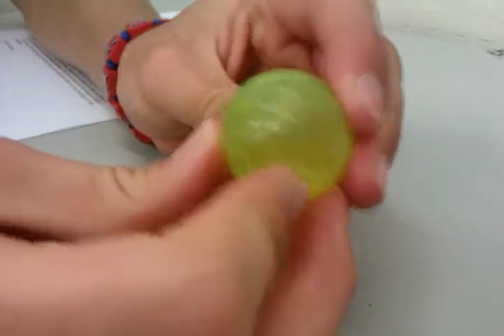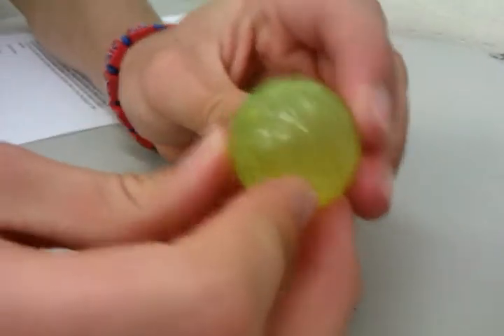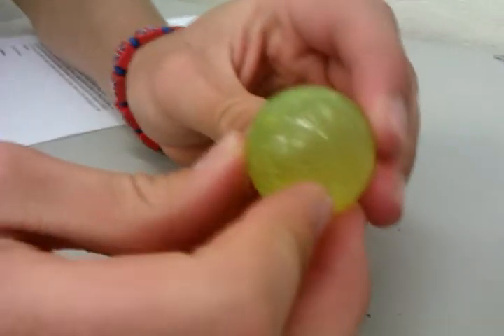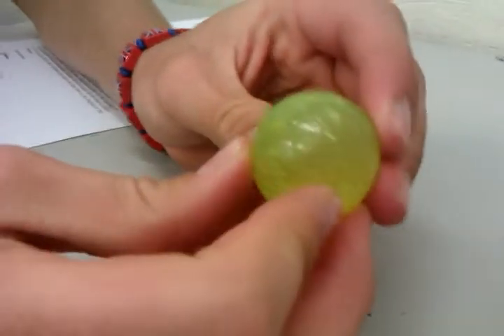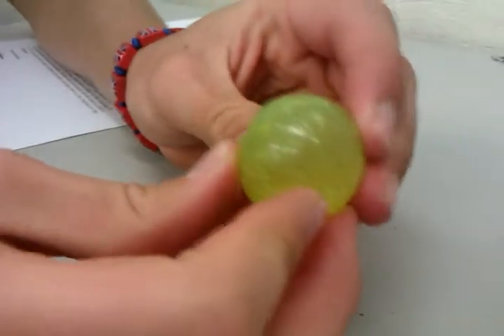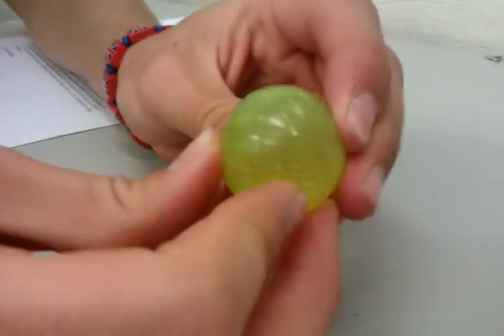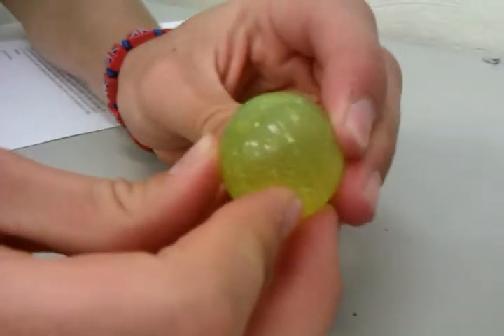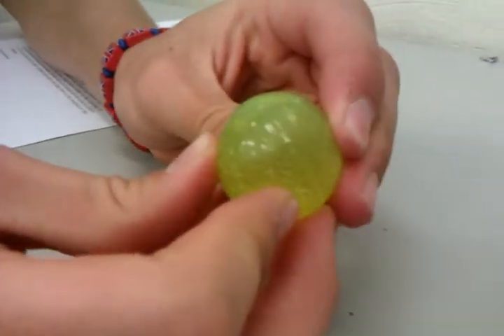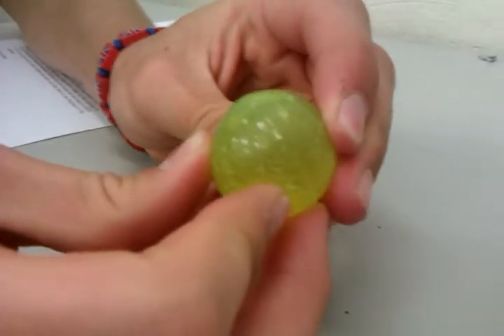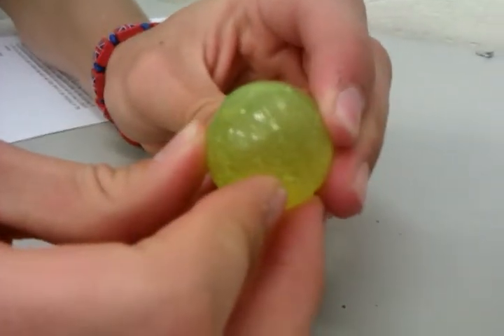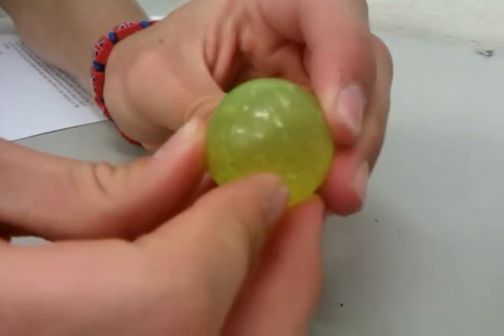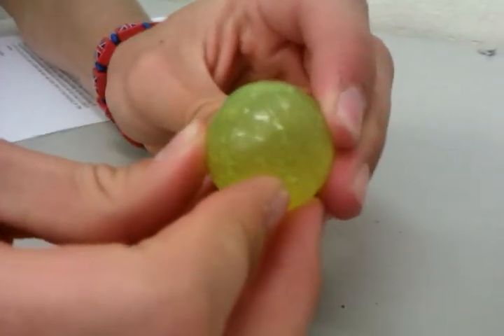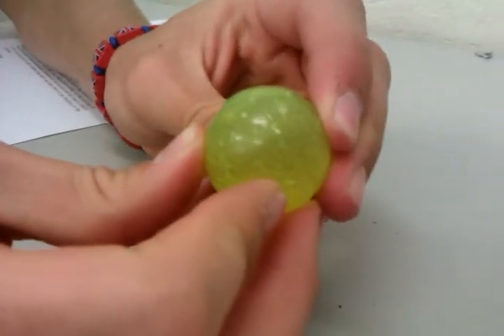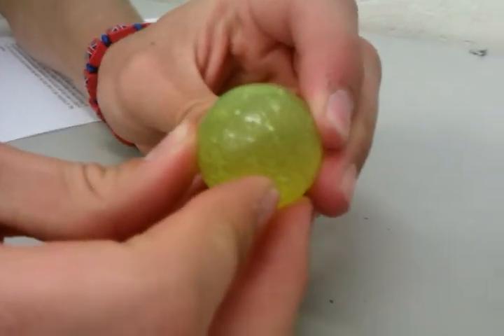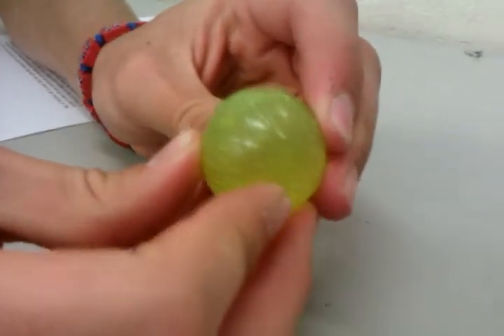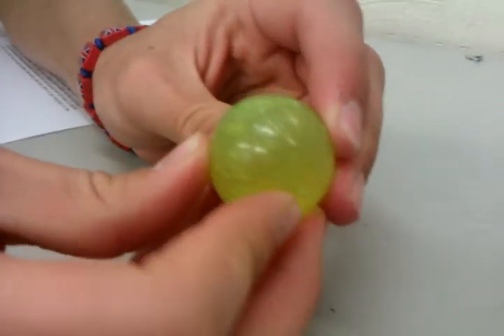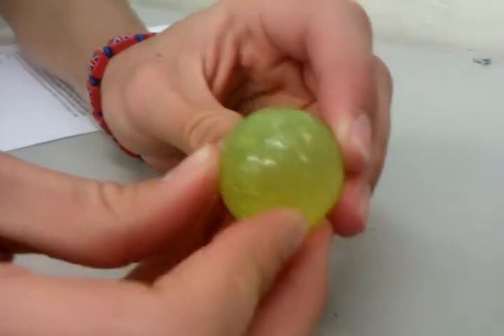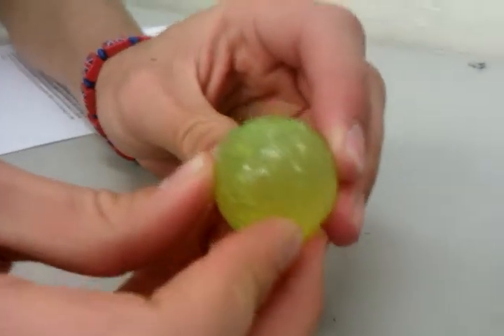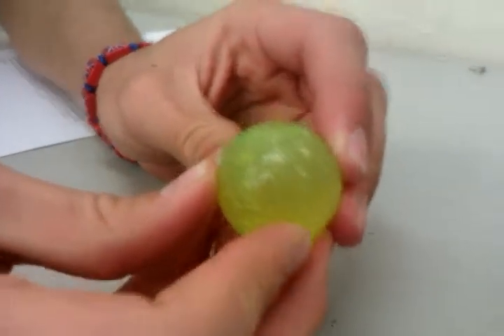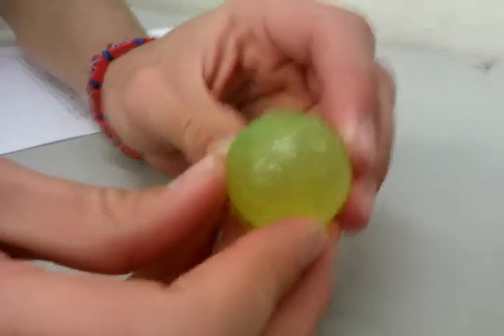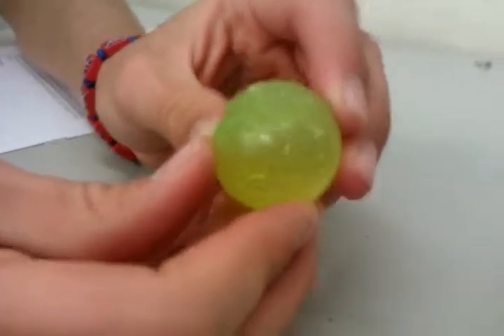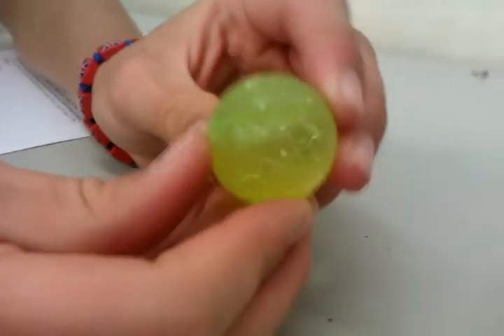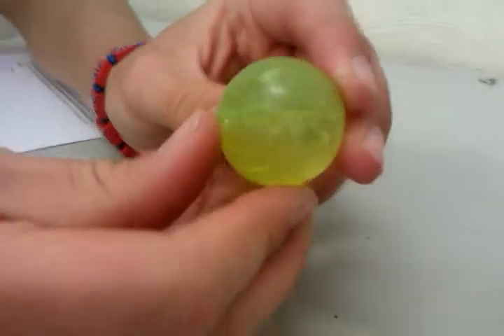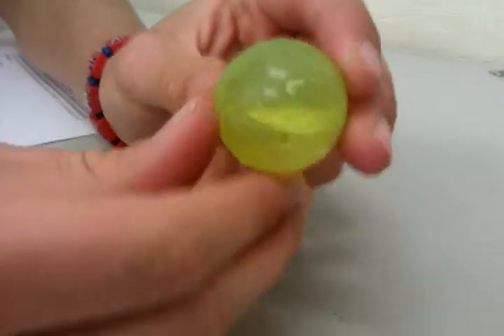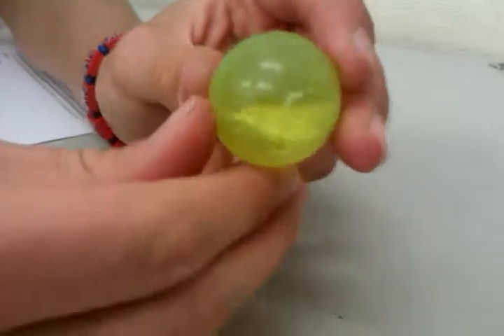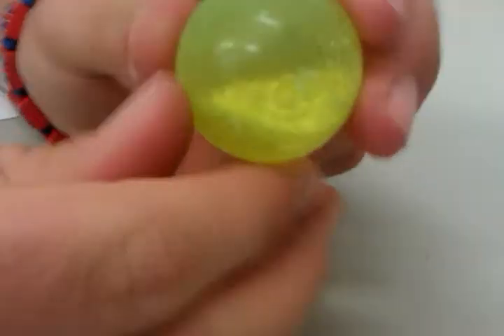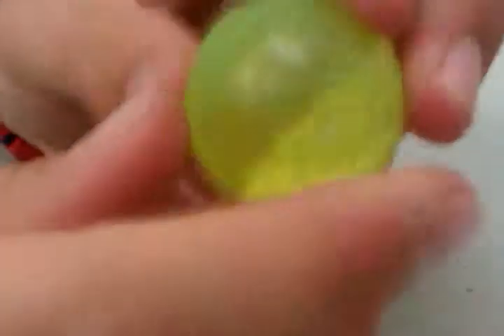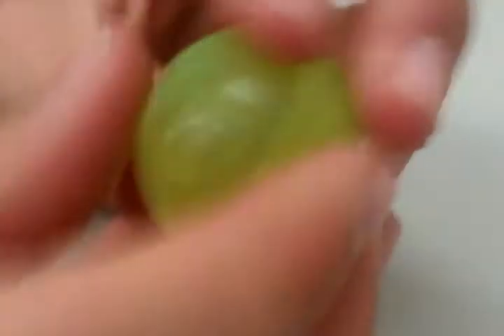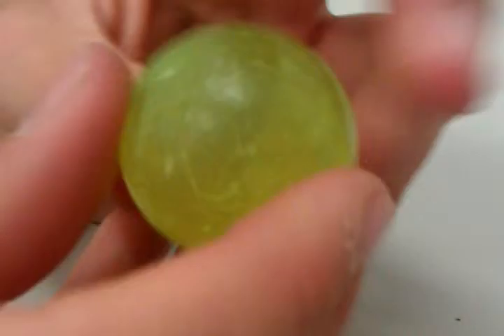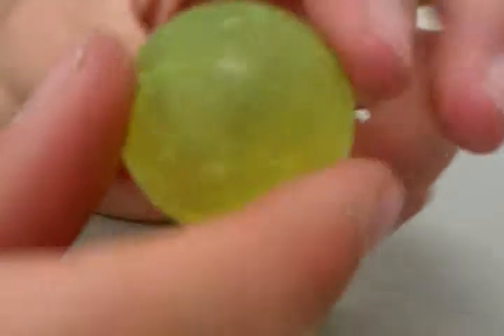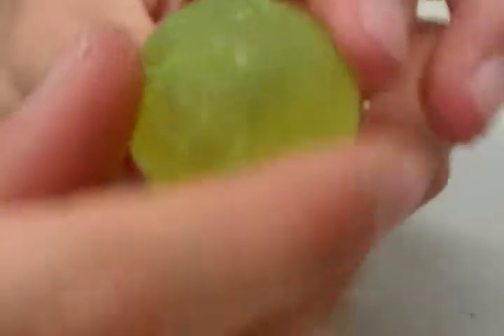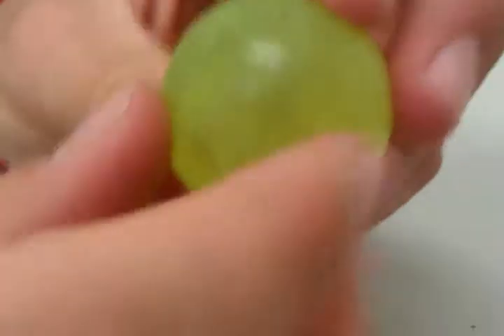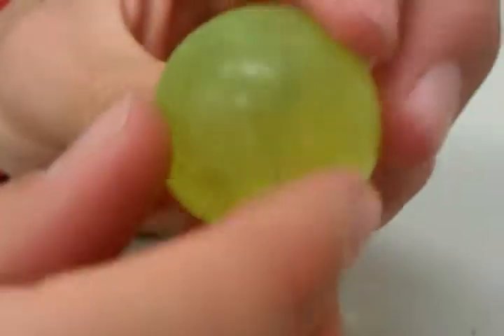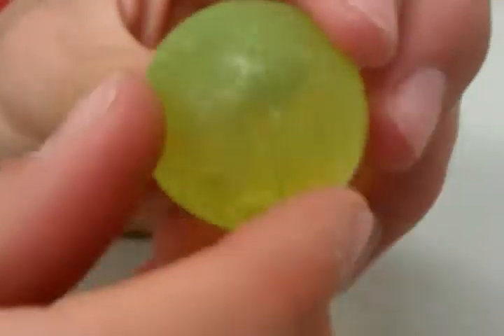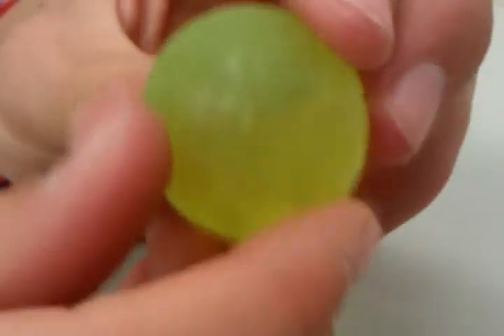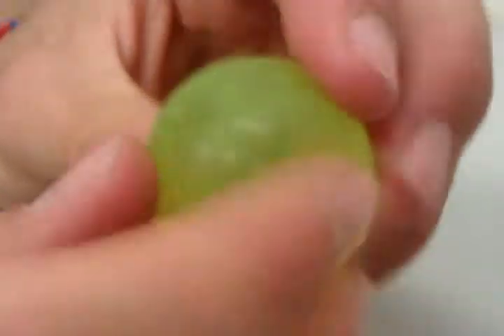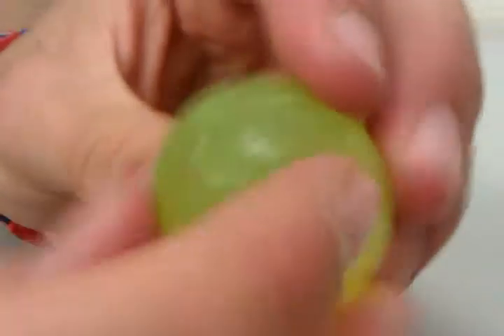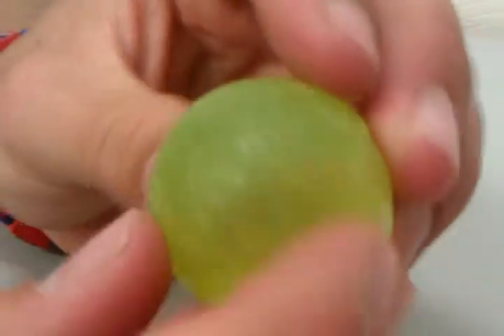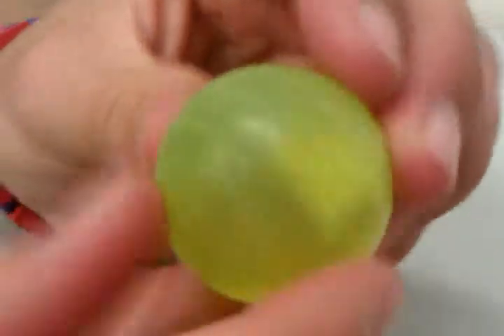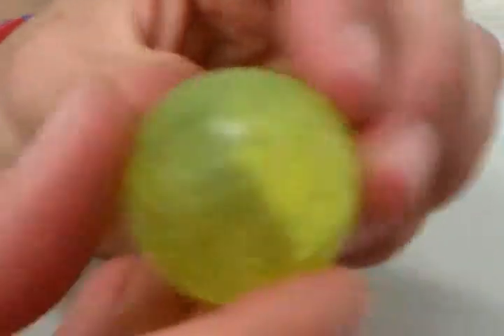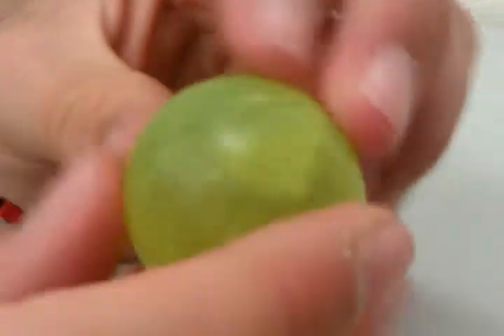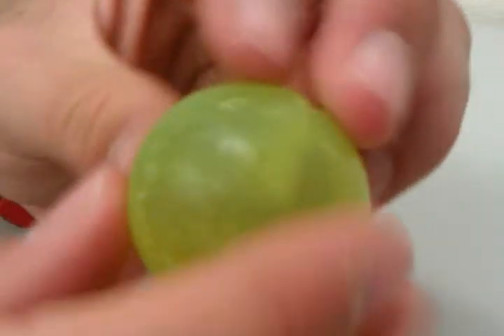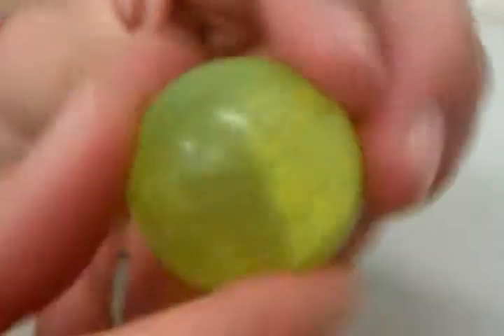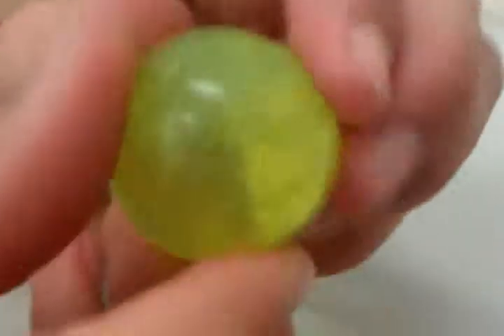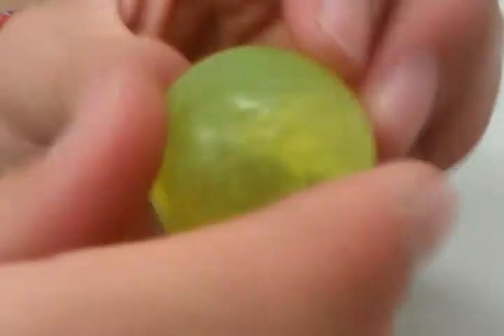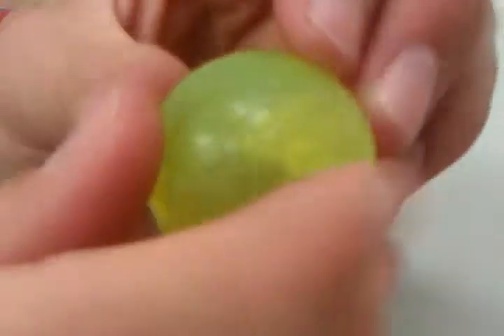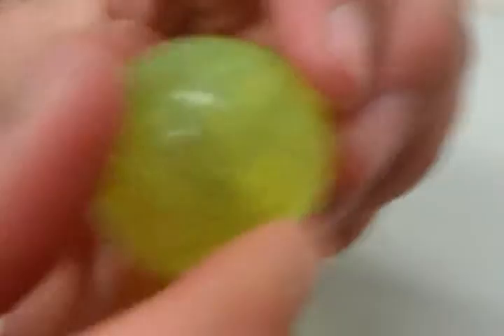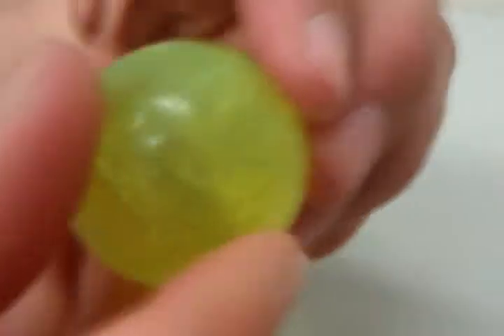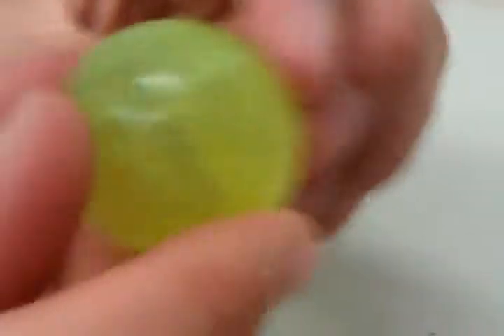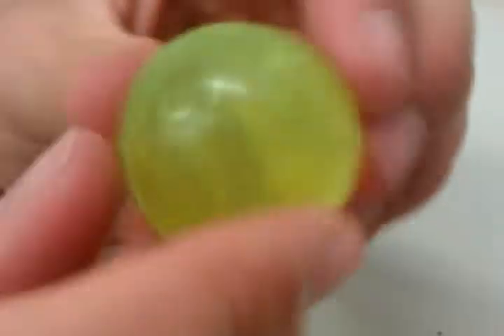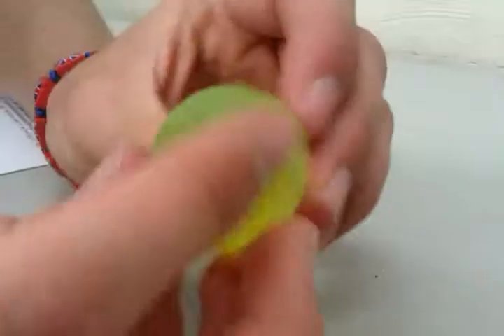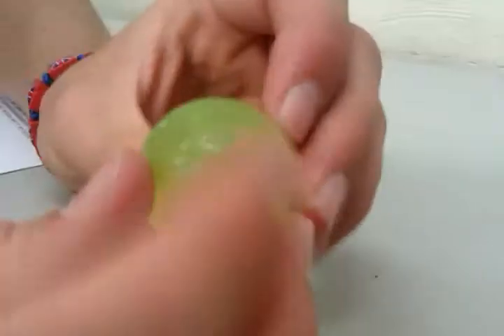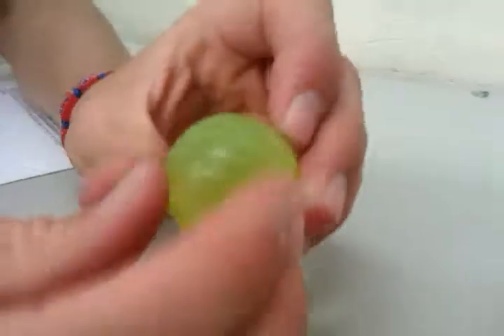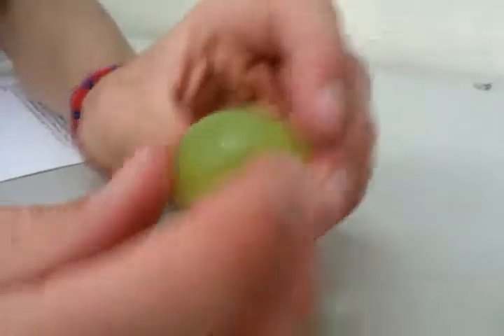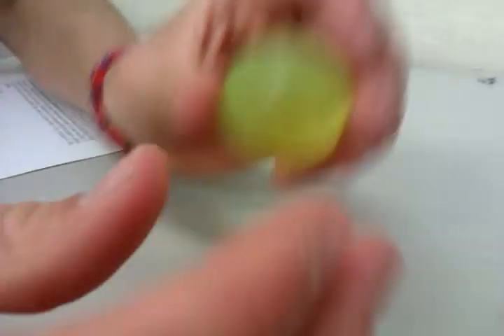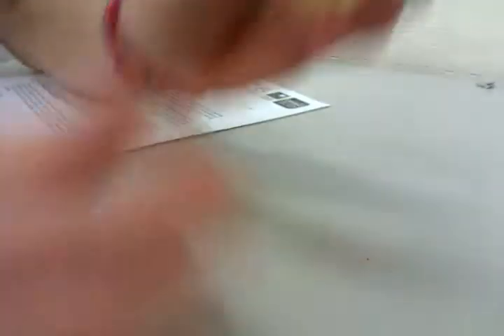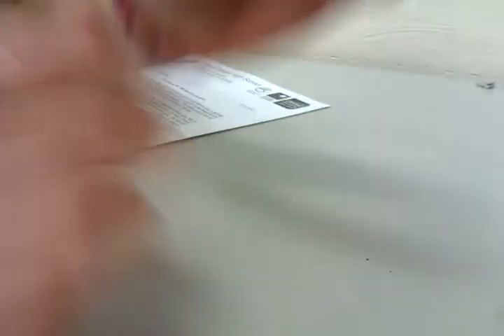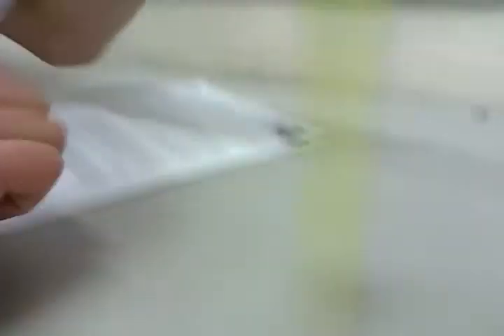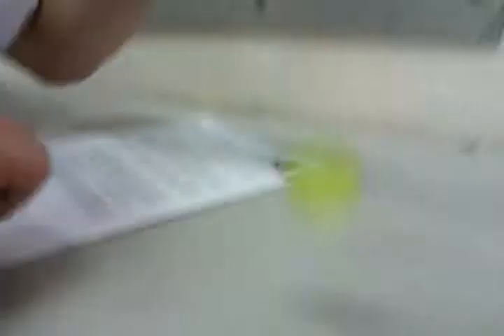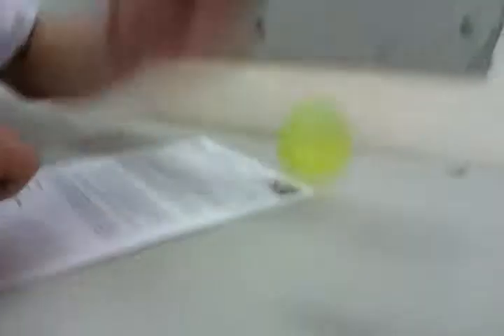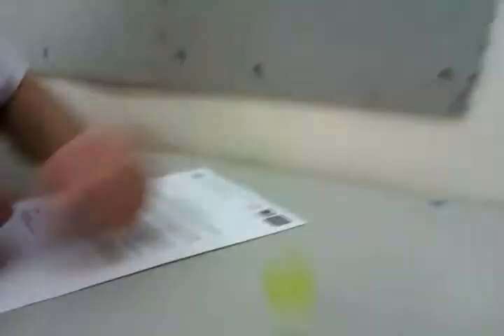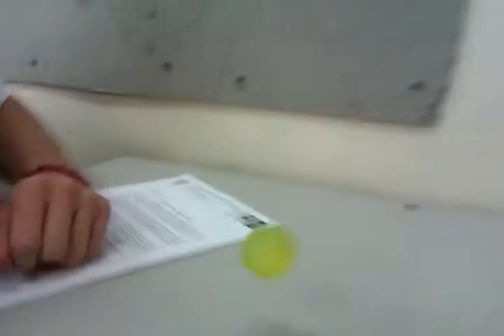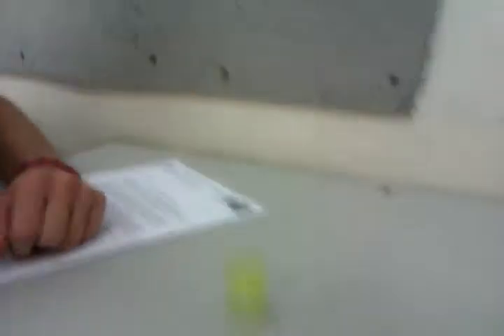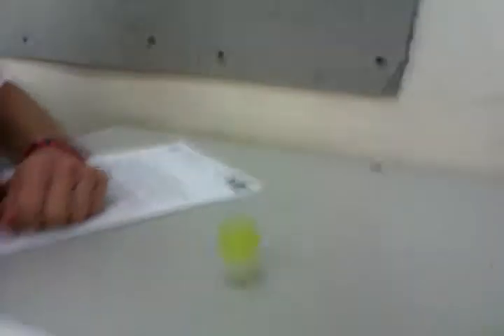Euro 2012 official match ball. Very nice. Very sturdy. Bounces nice.